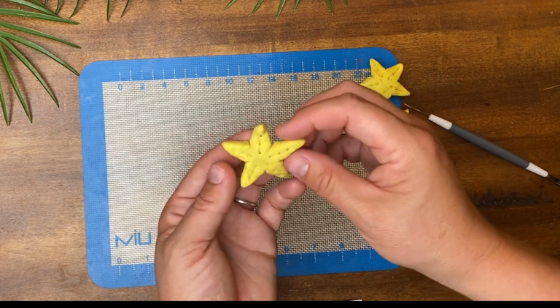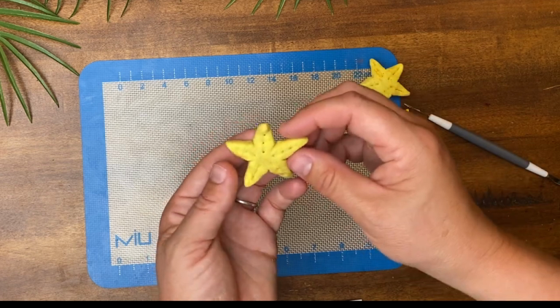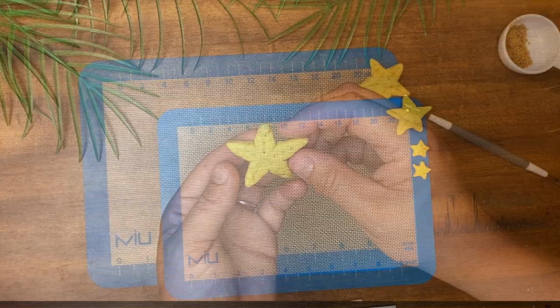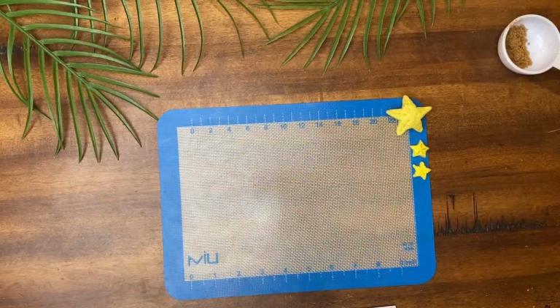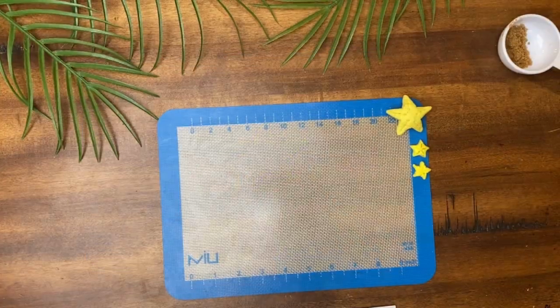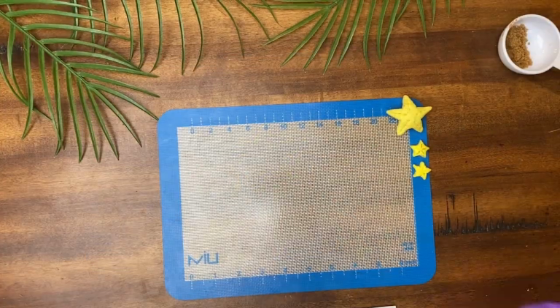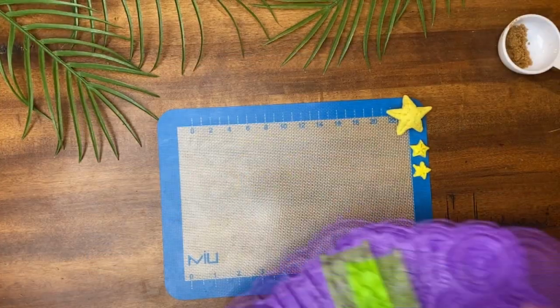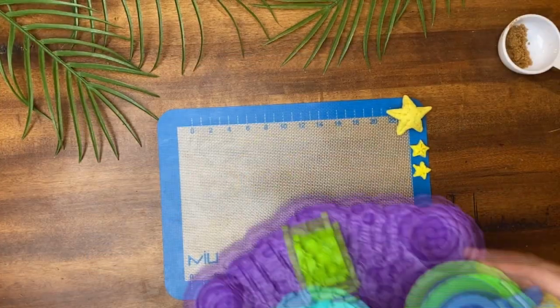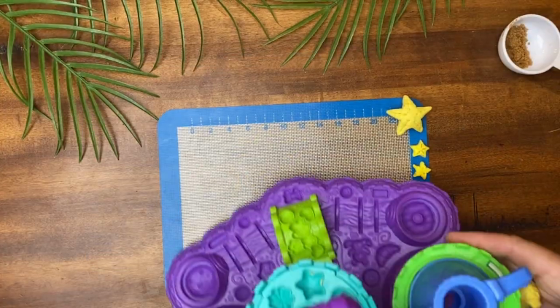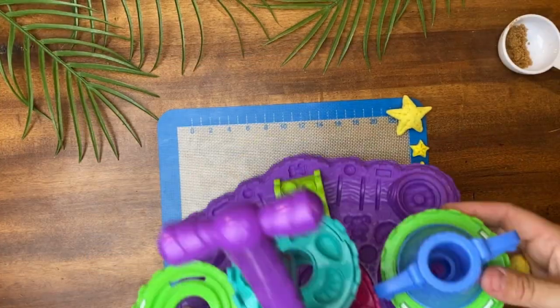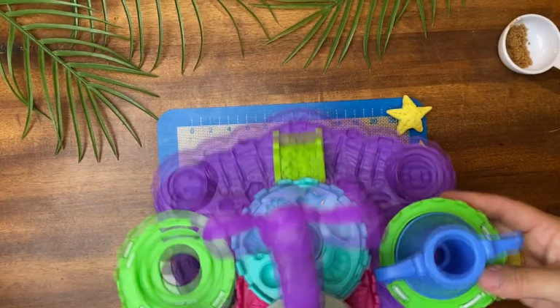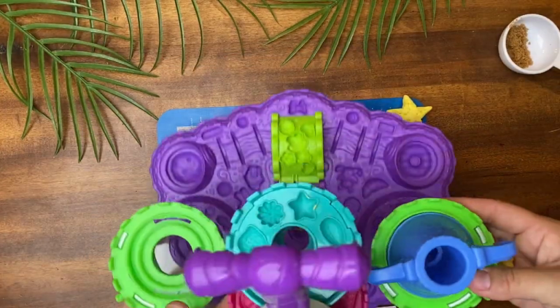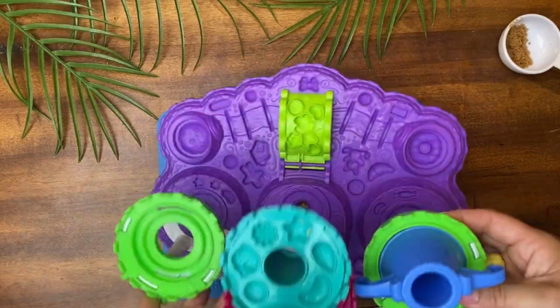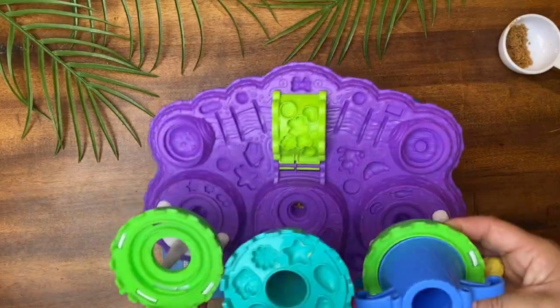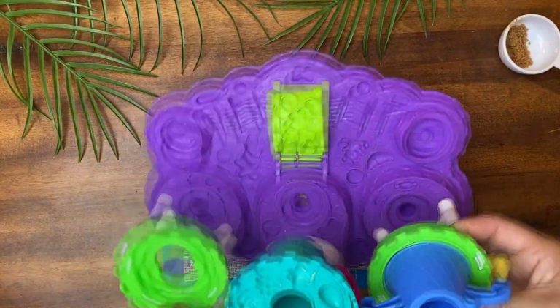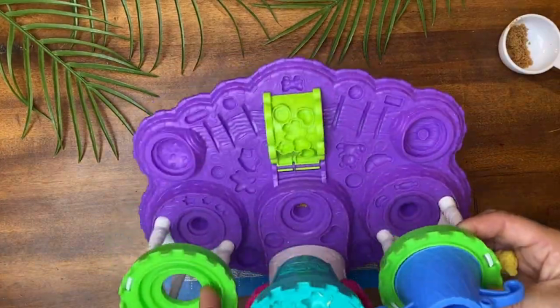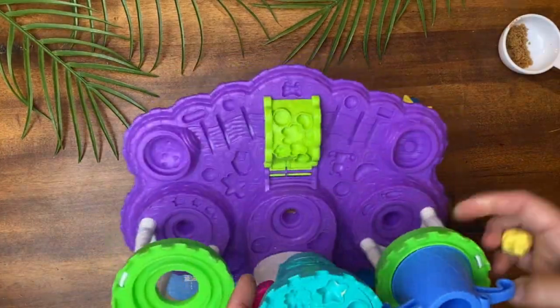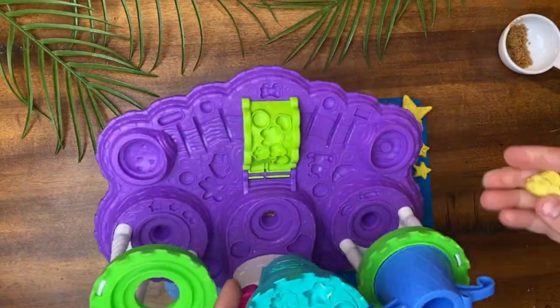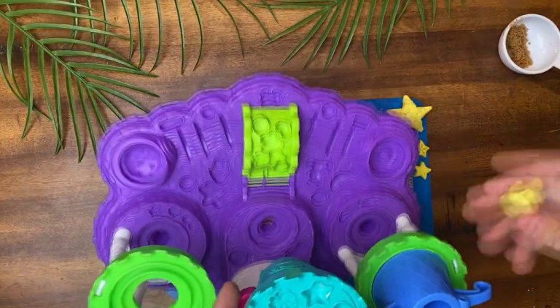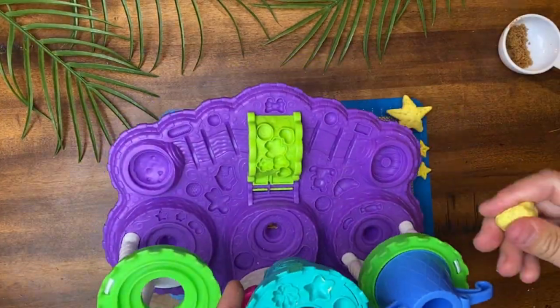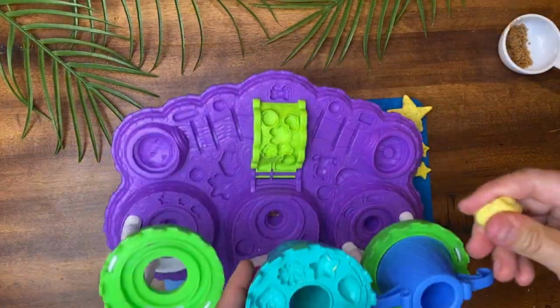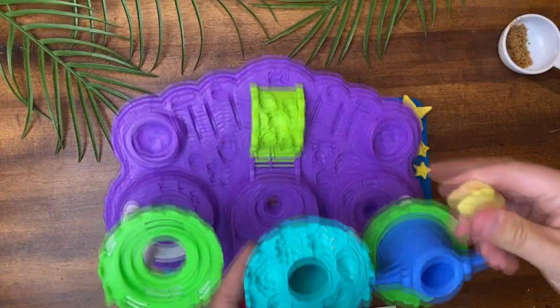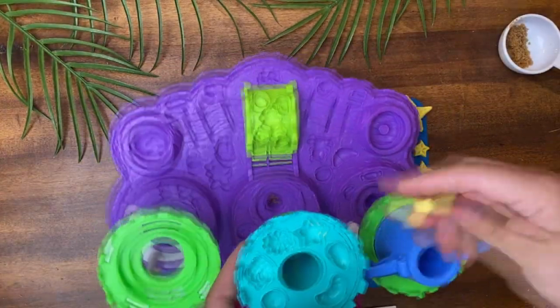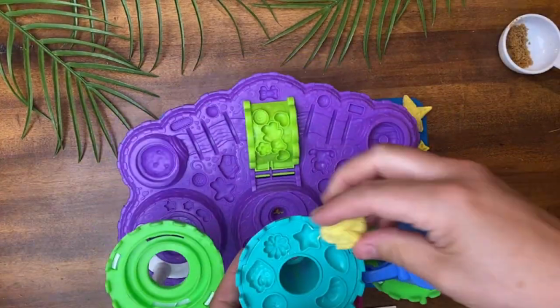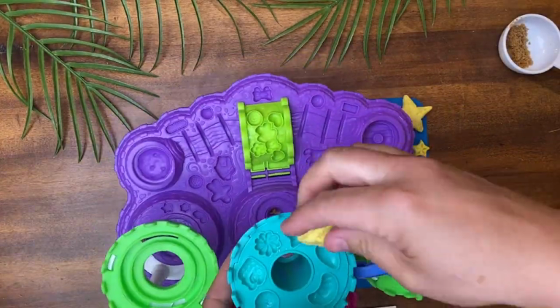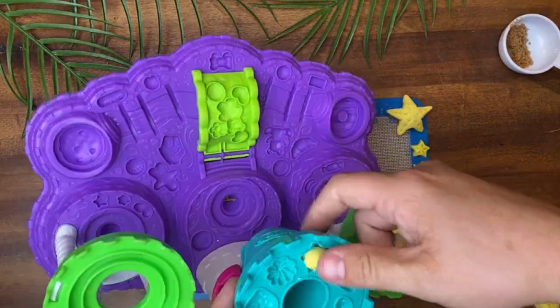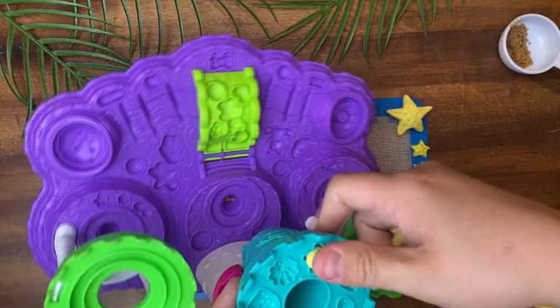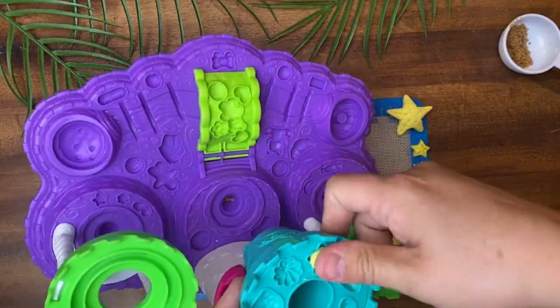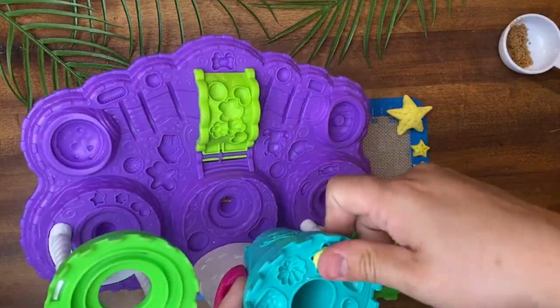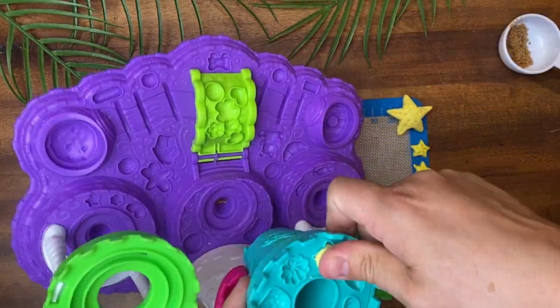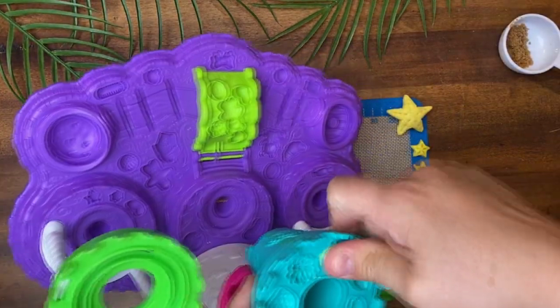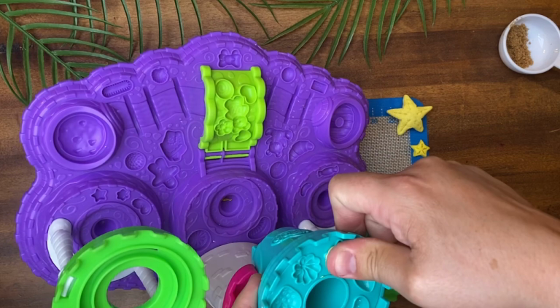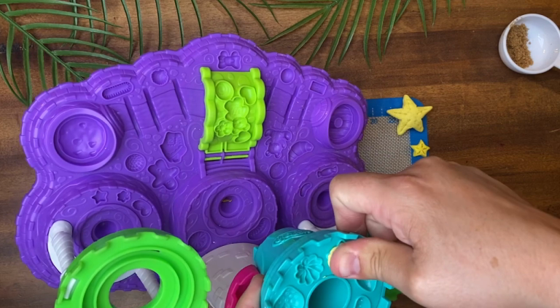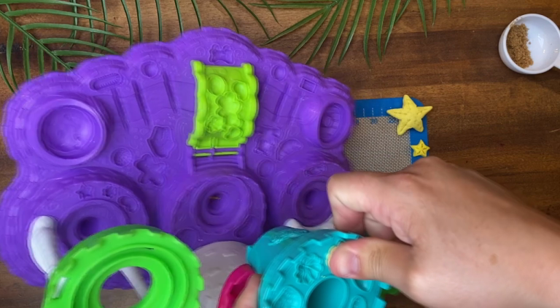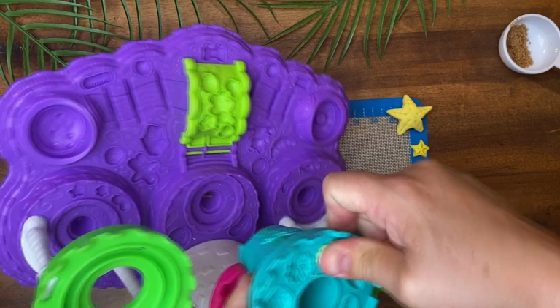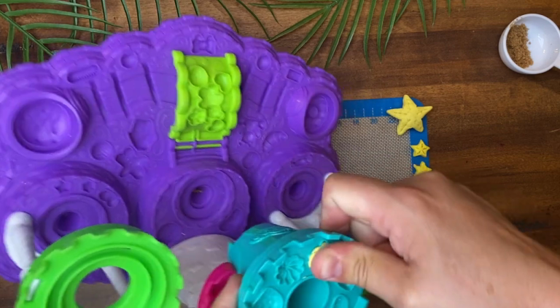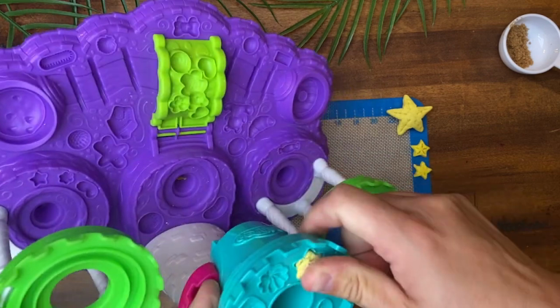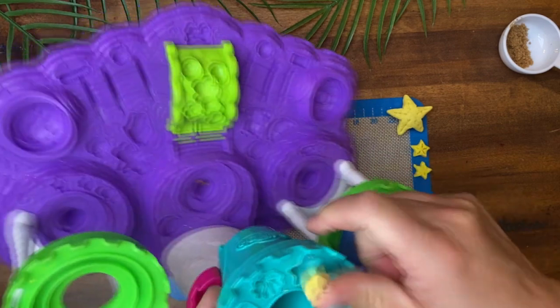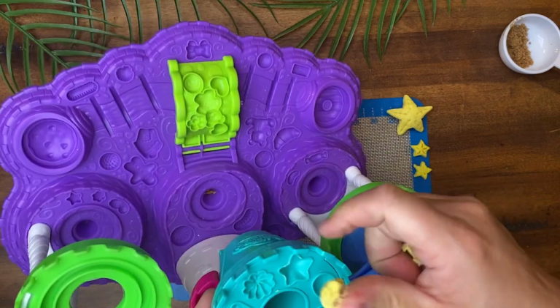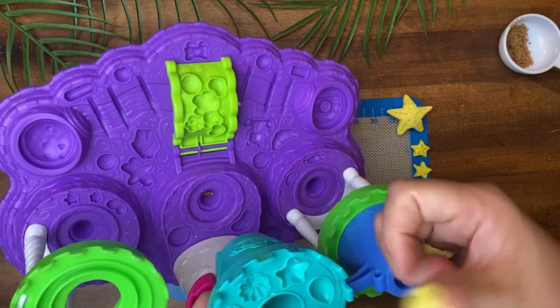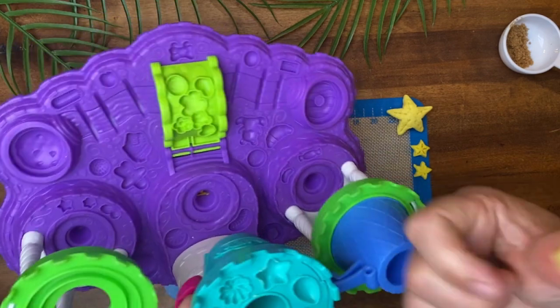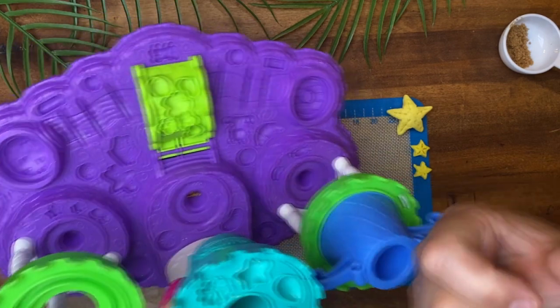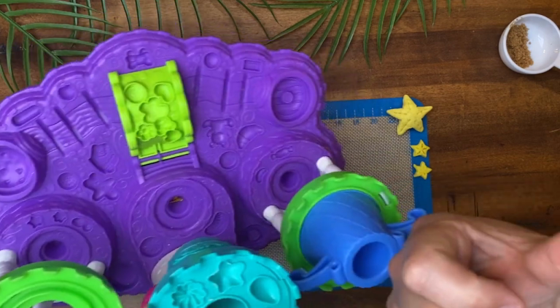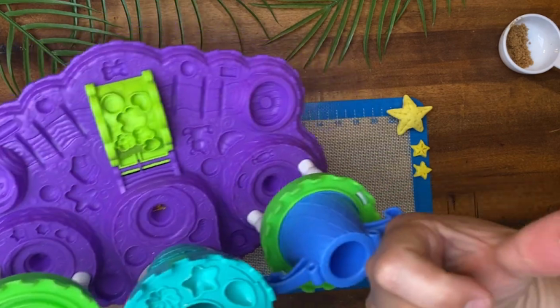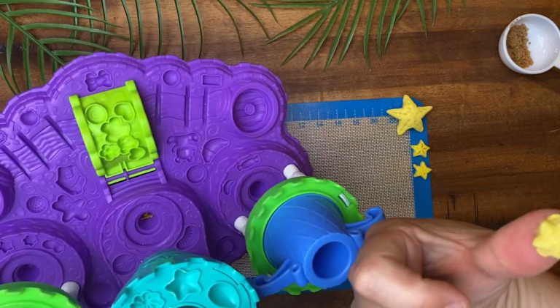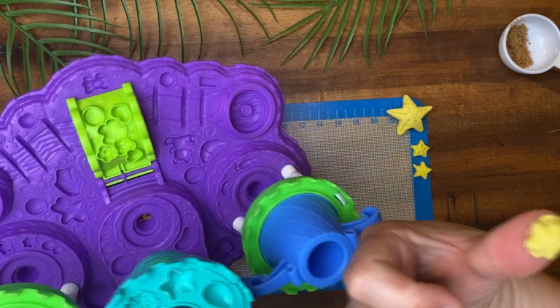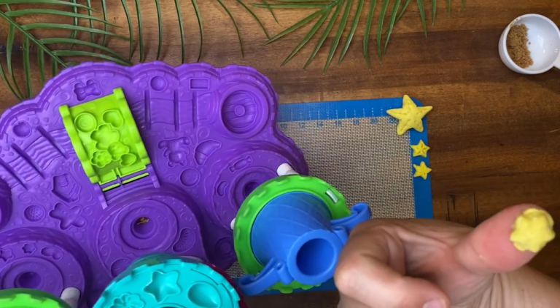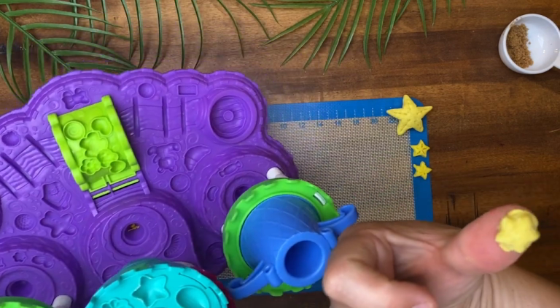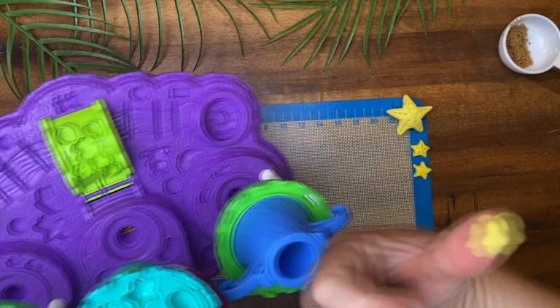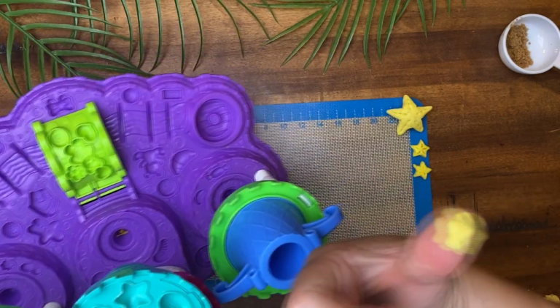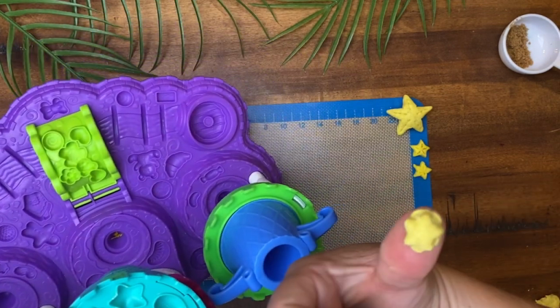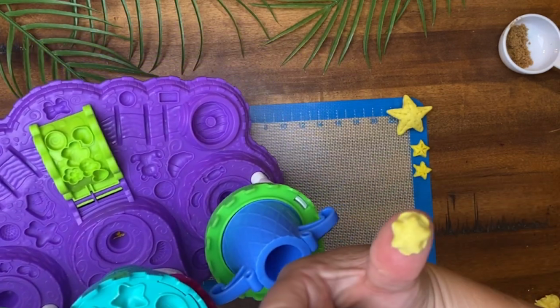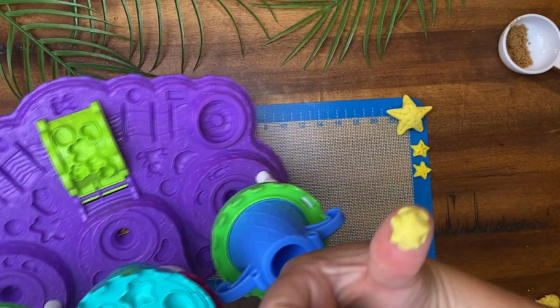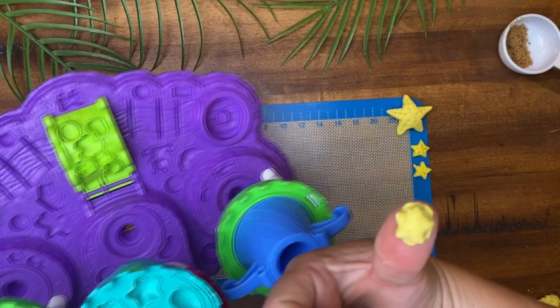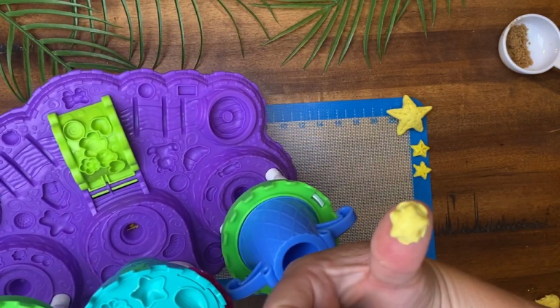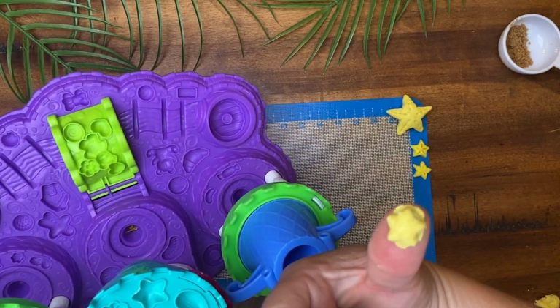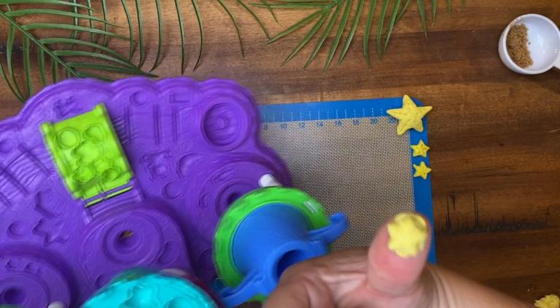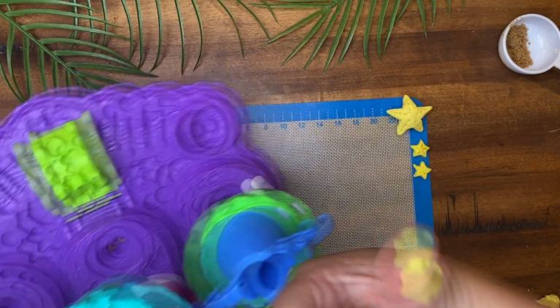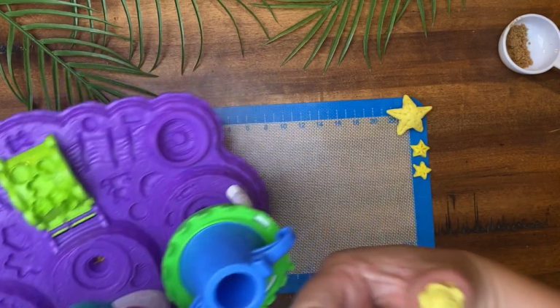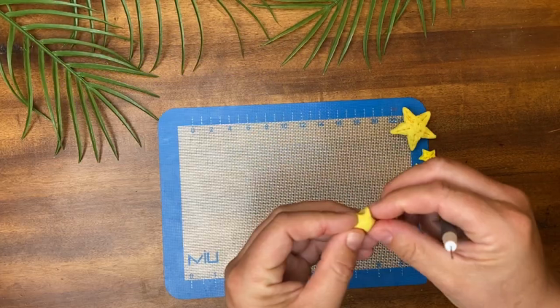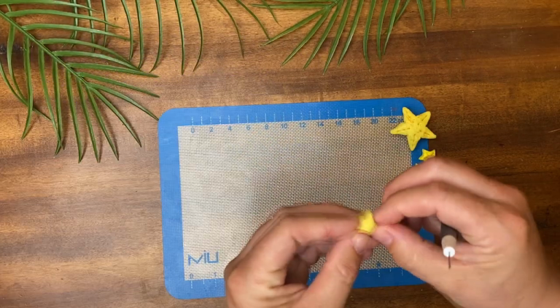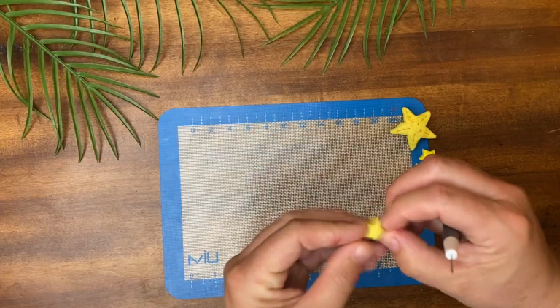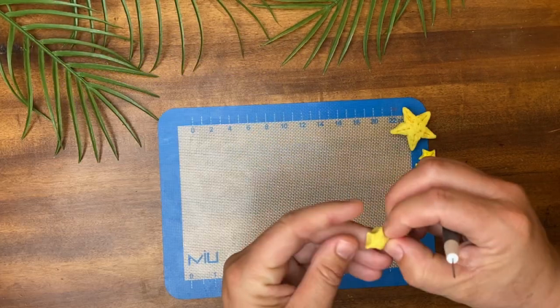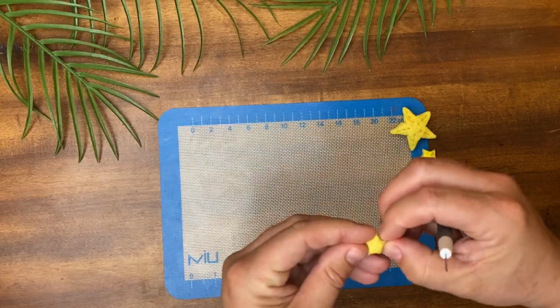For the small sea stars I actually used a Play-Doh toy to give me a basic star proportion. Just use what you have.